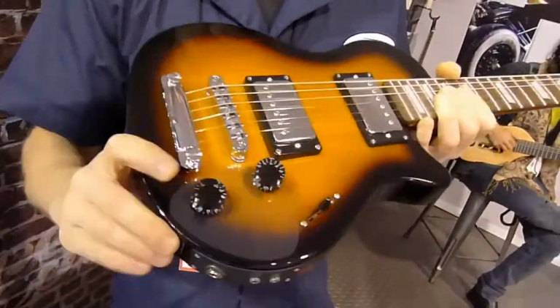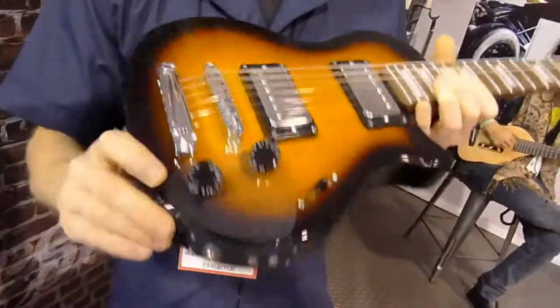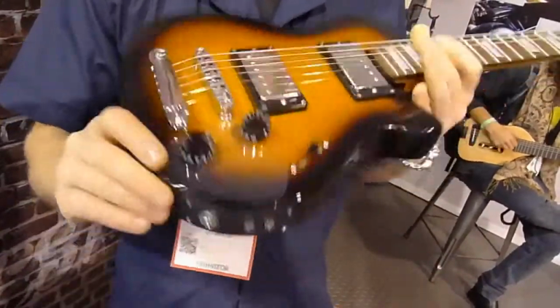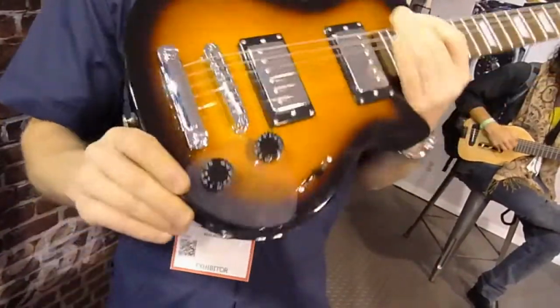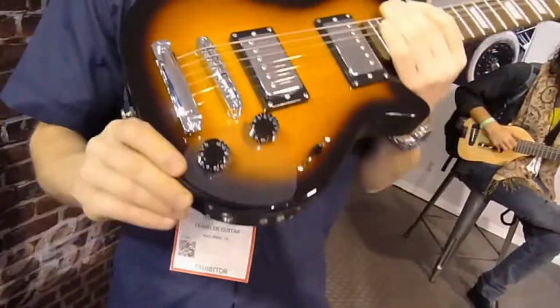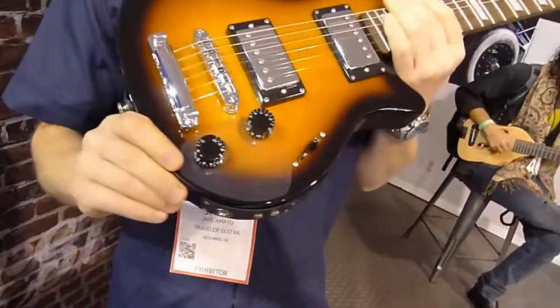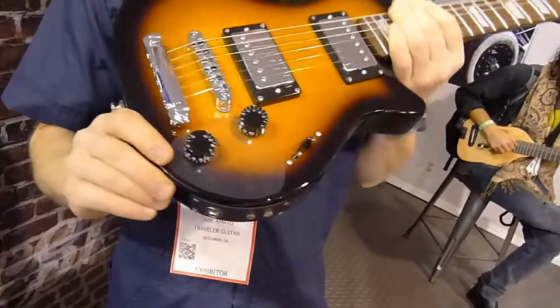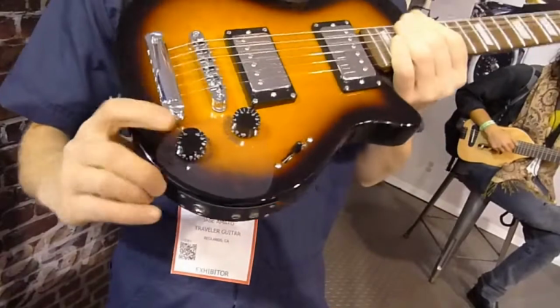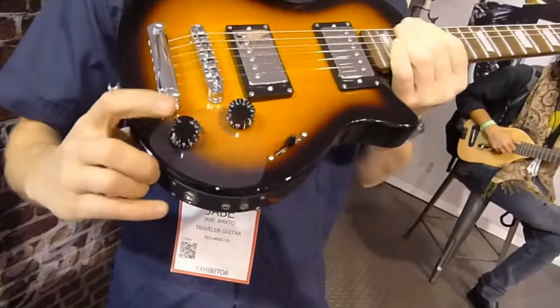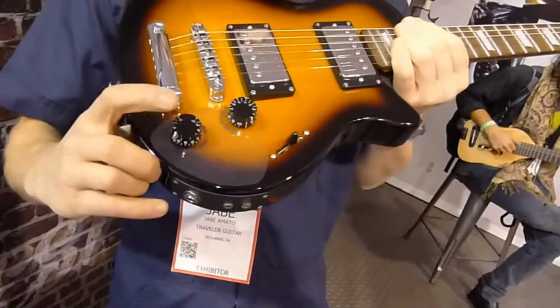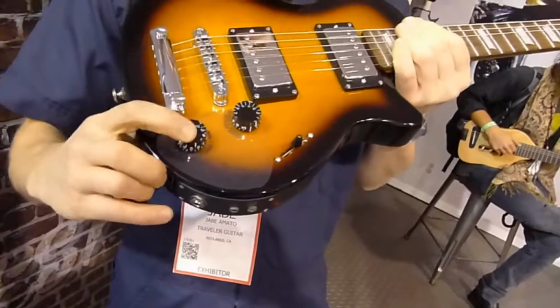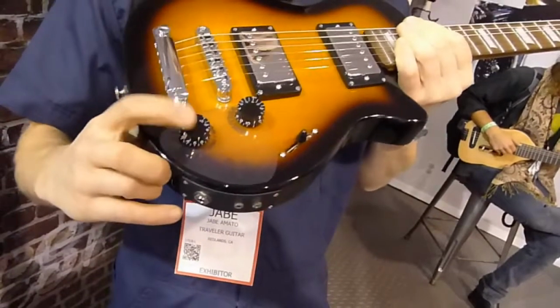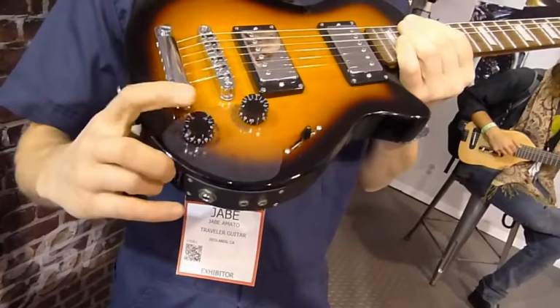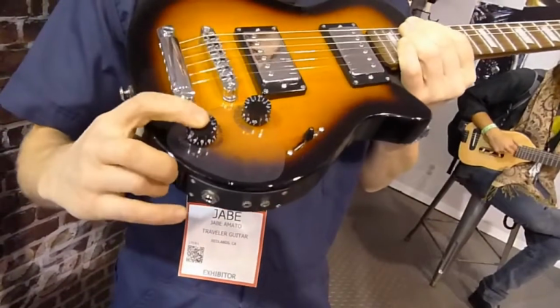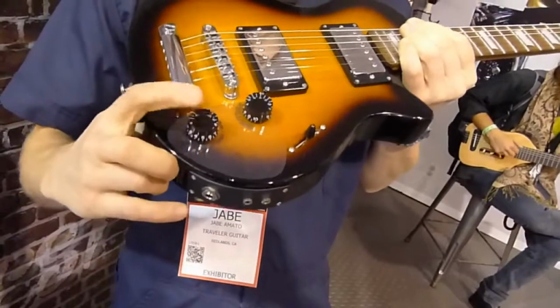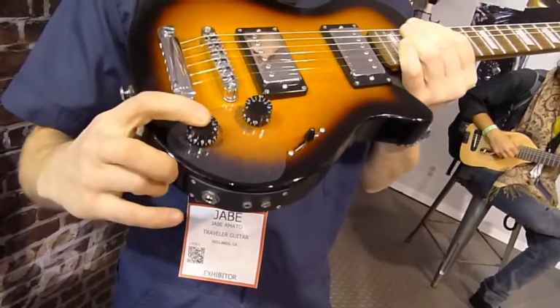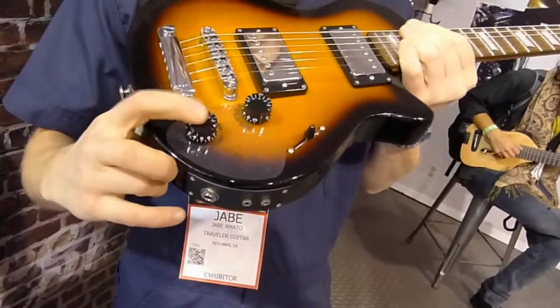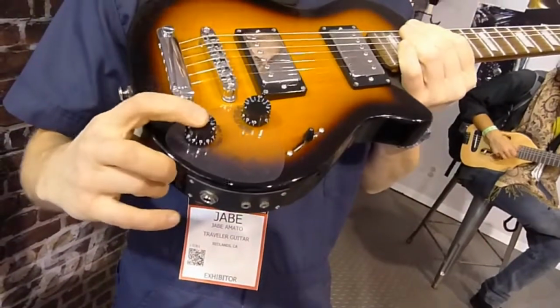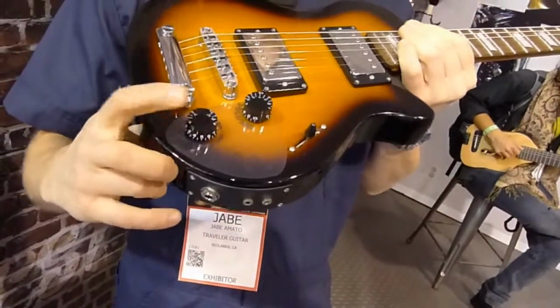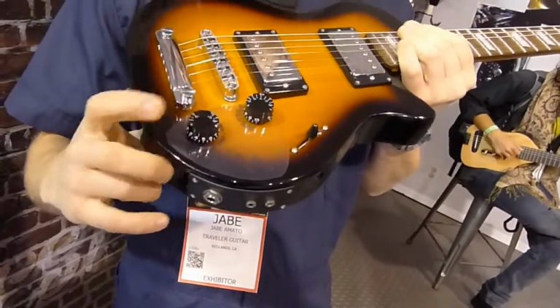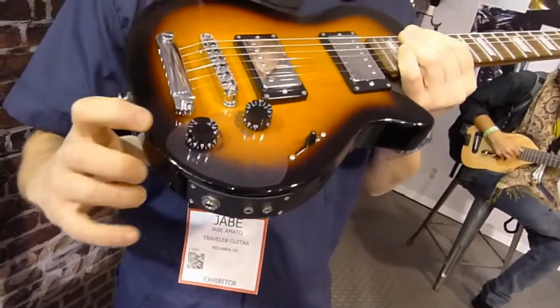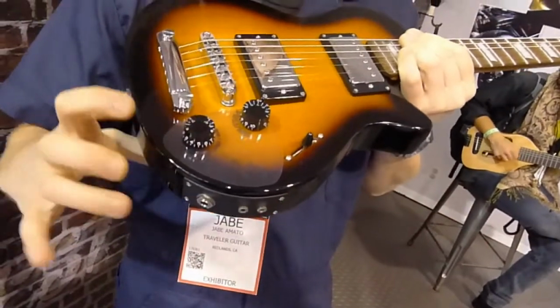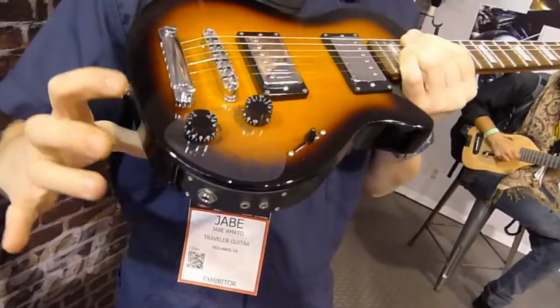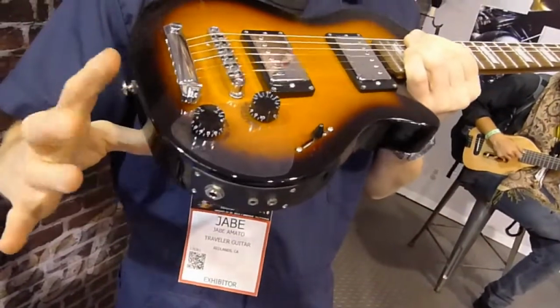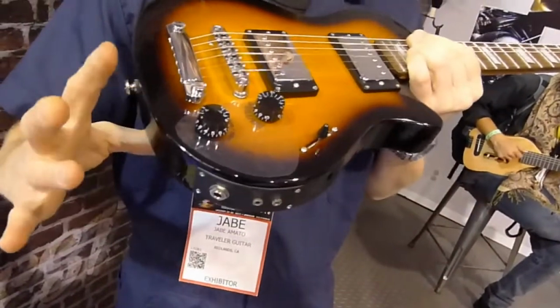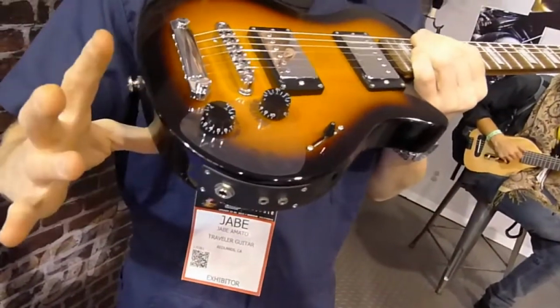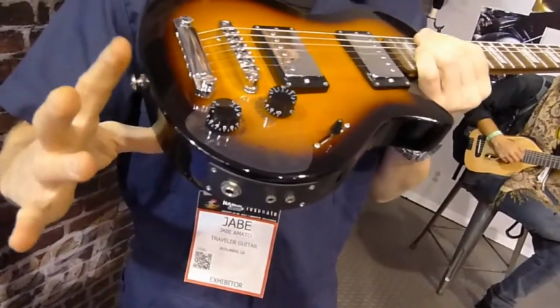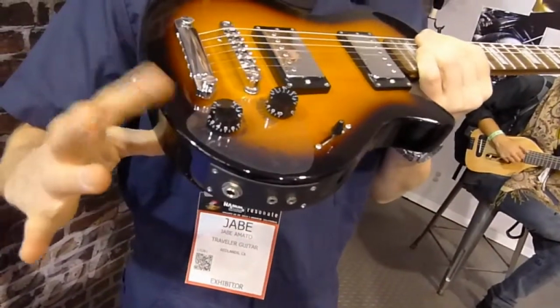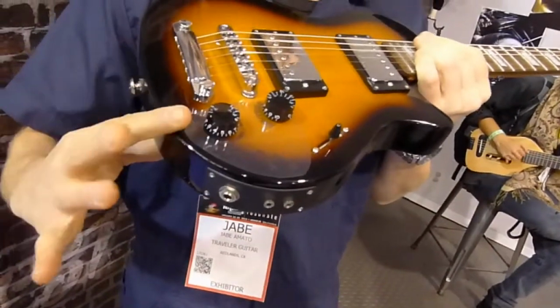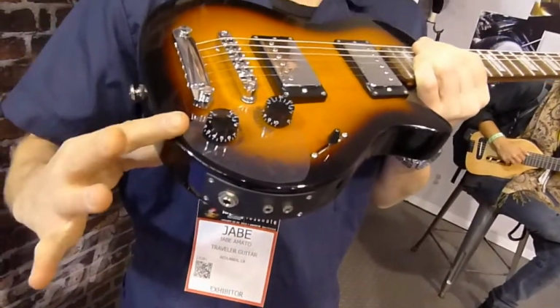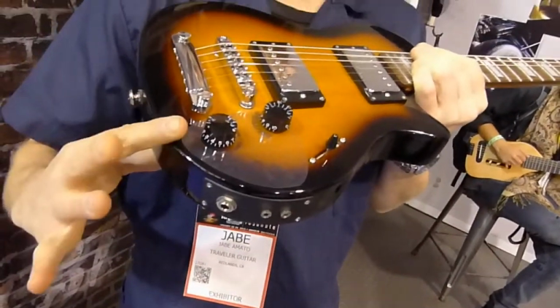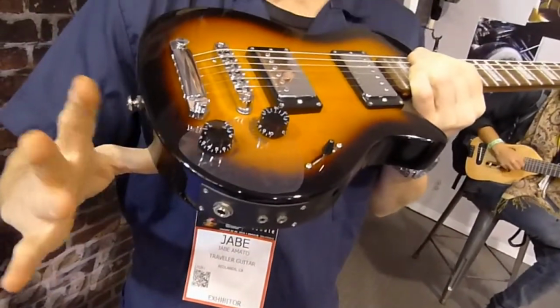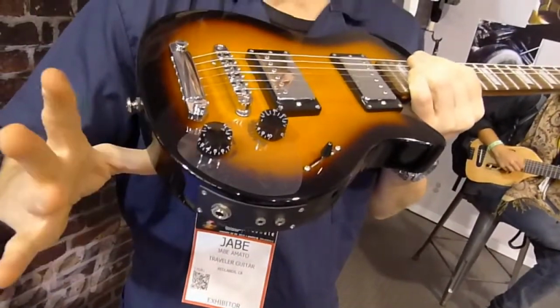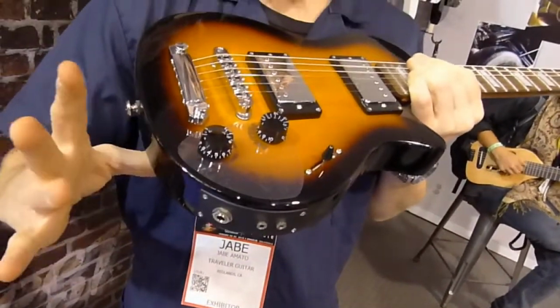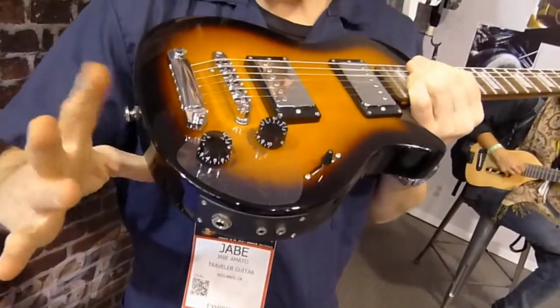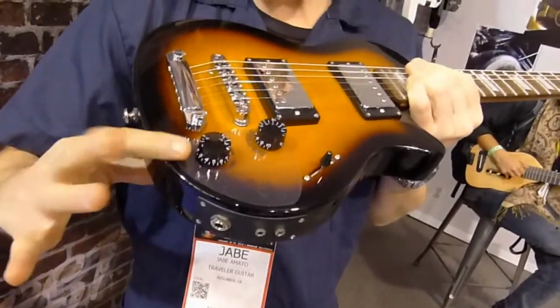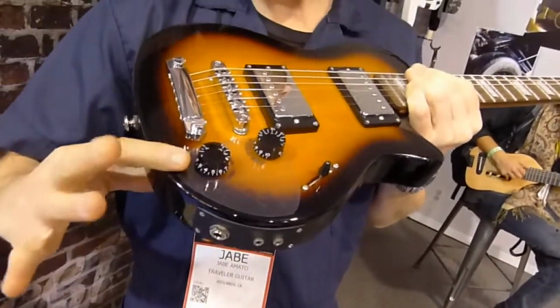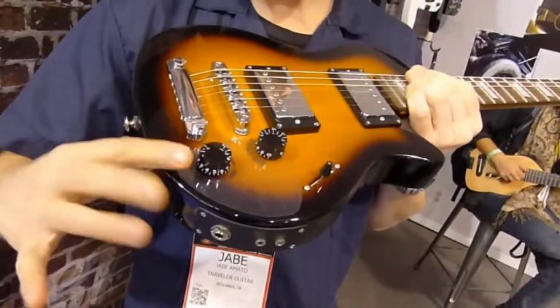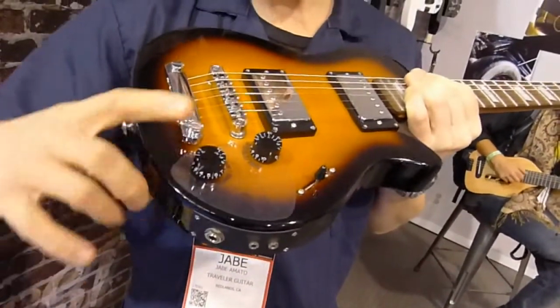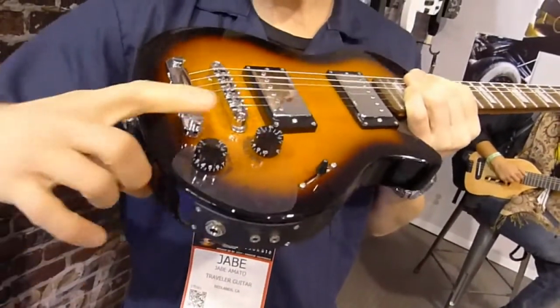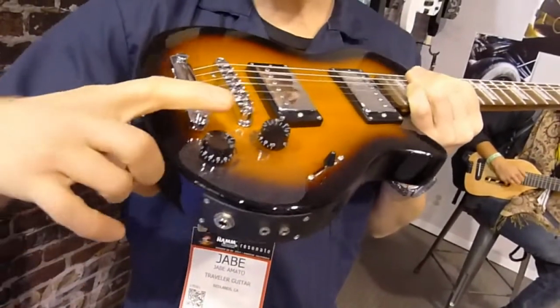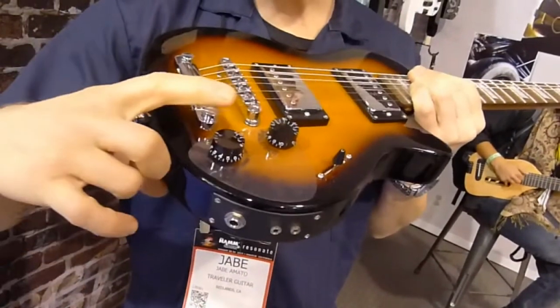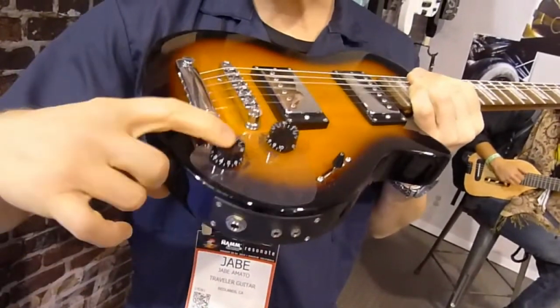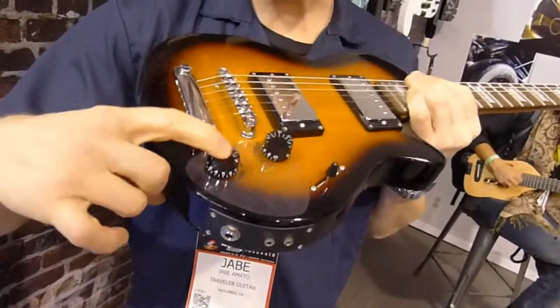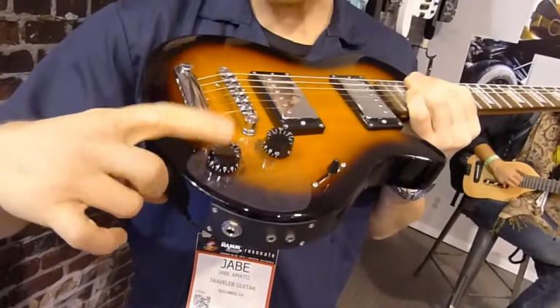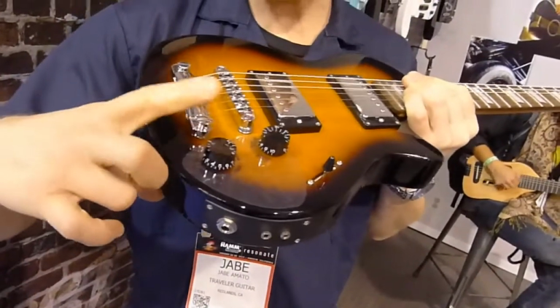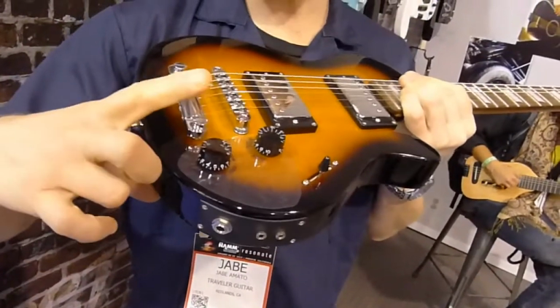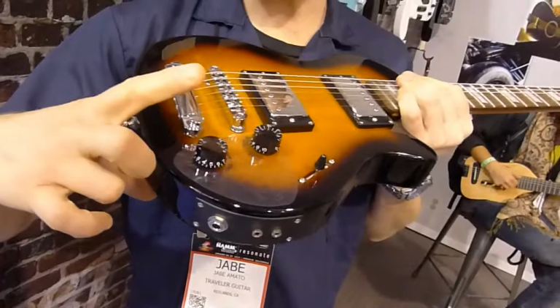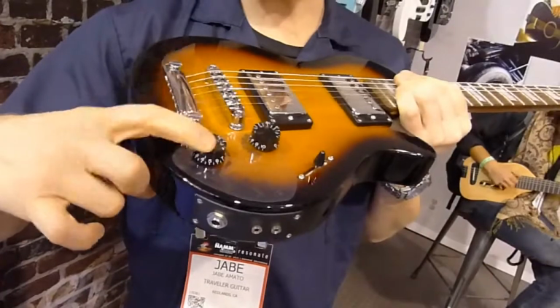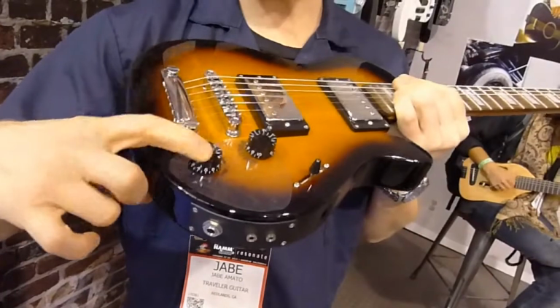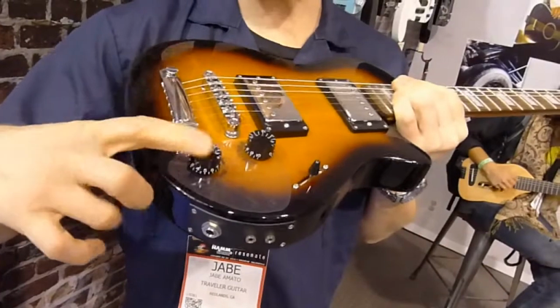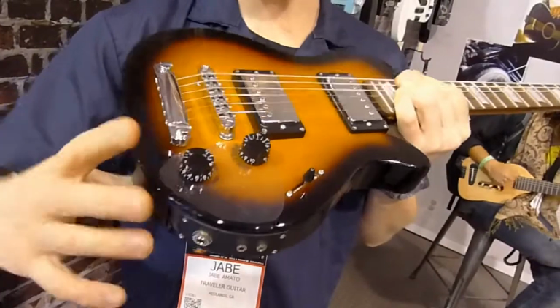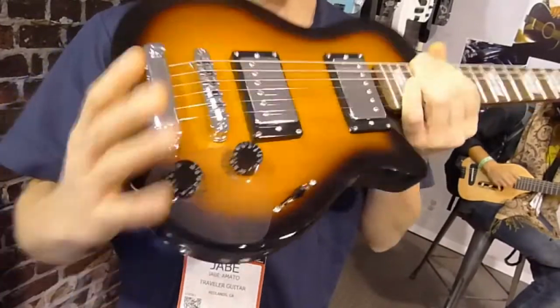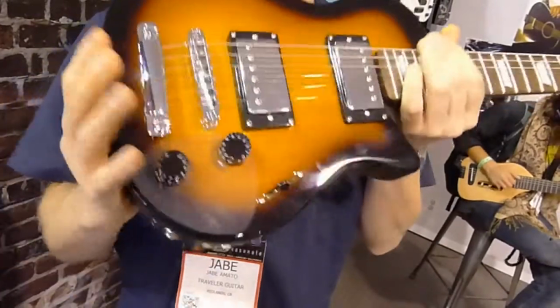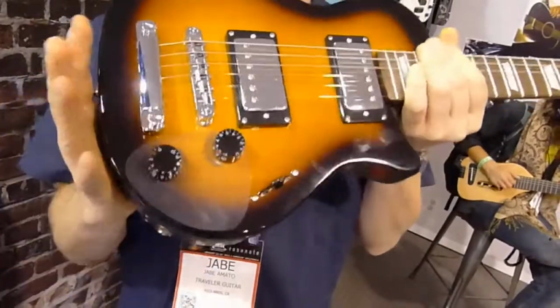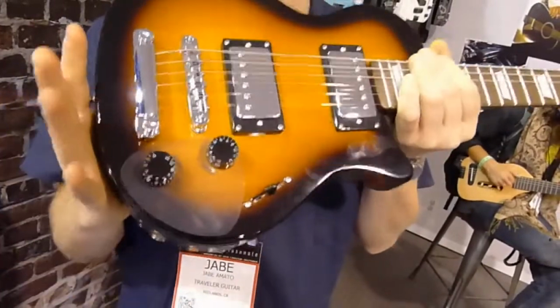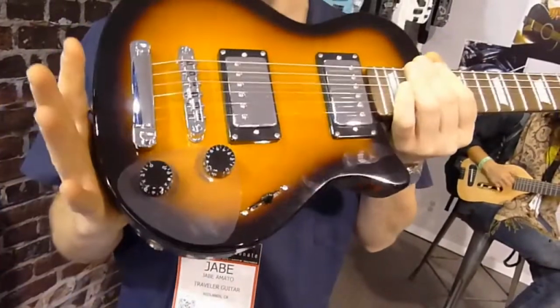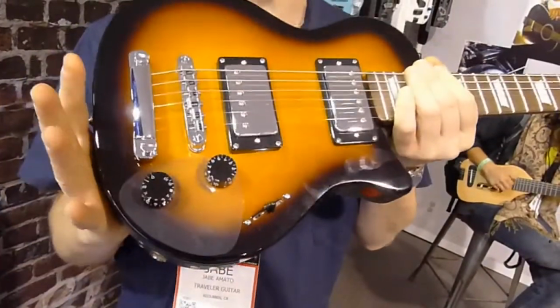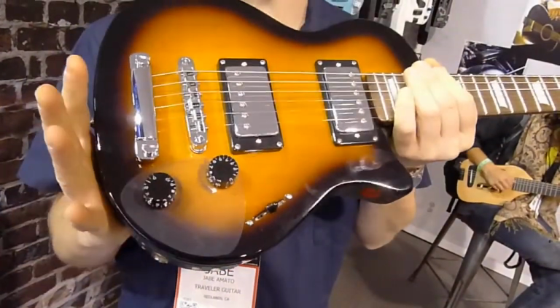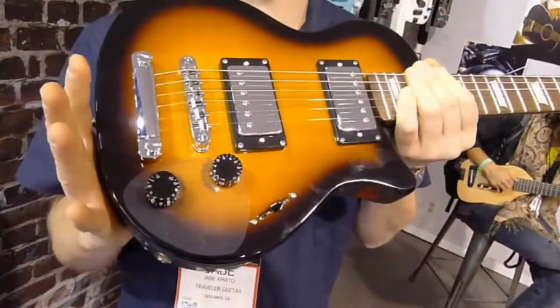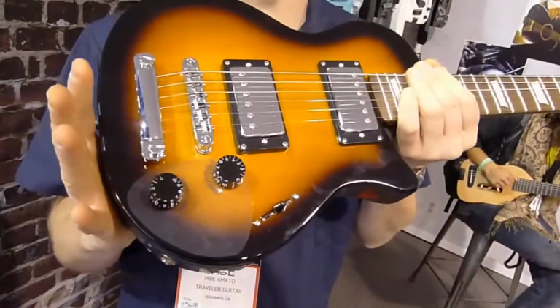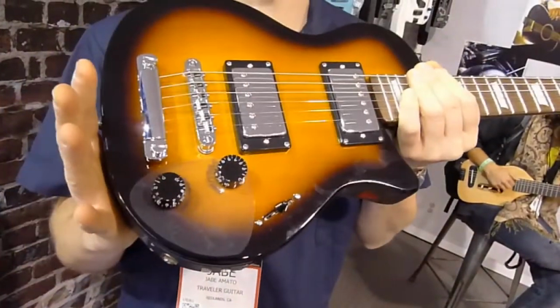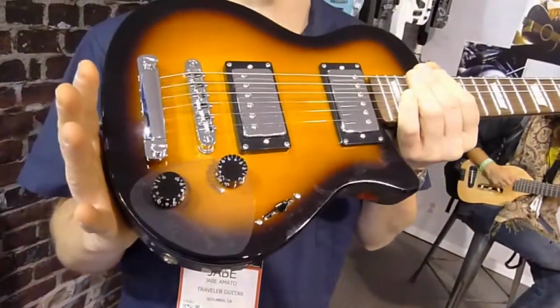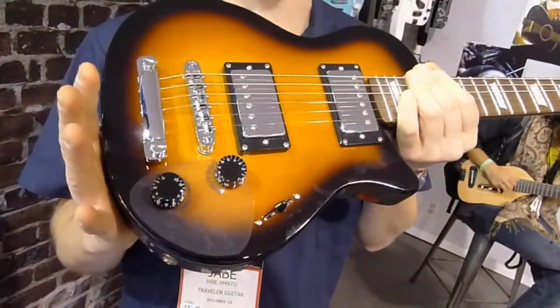It has a pop selector right here which goes through passive, active, drive, and distortion — all built into the amplifier.